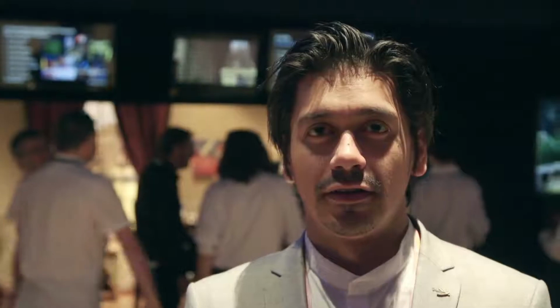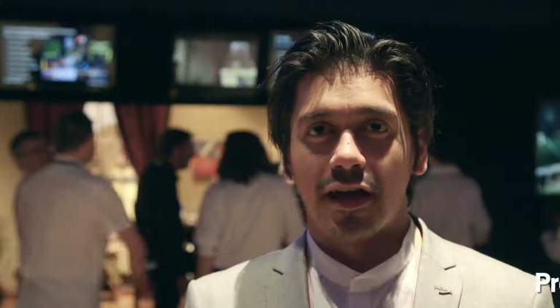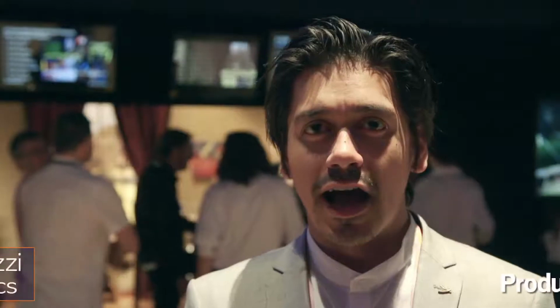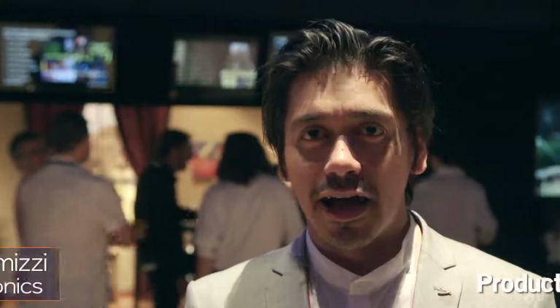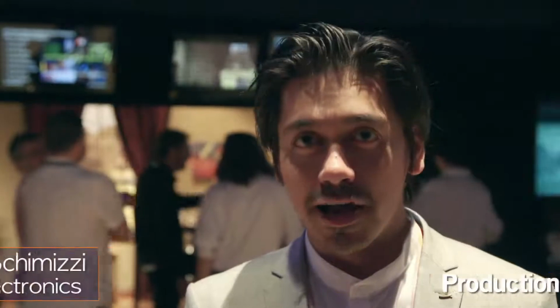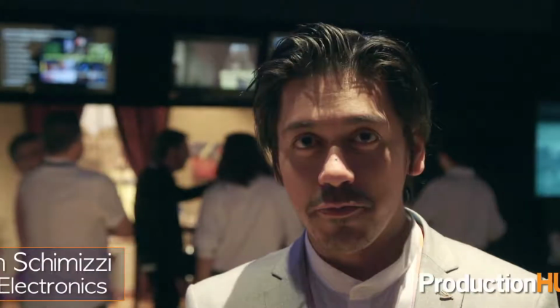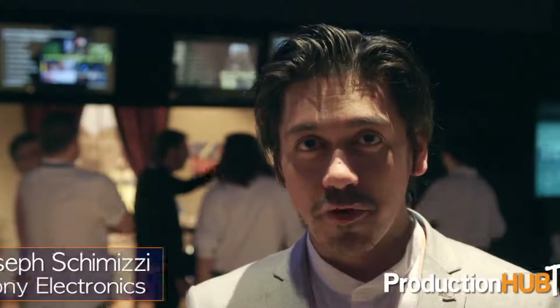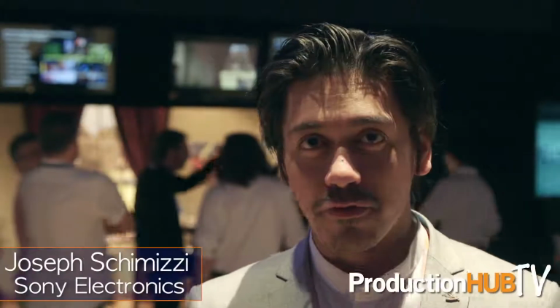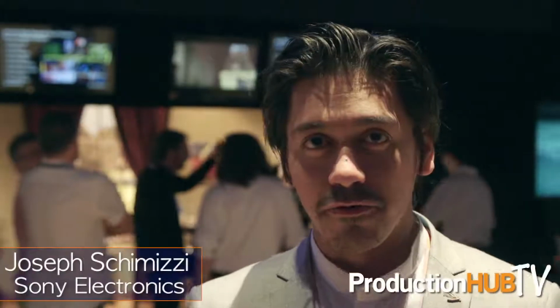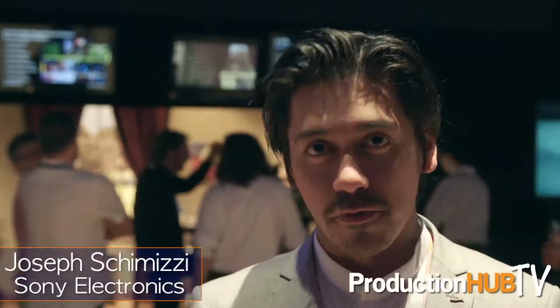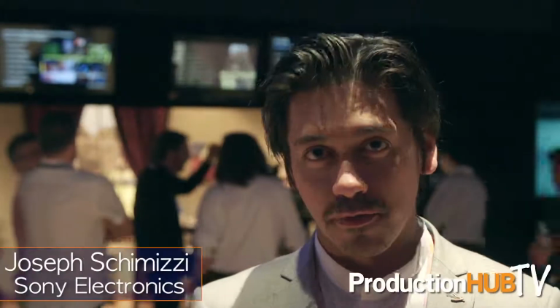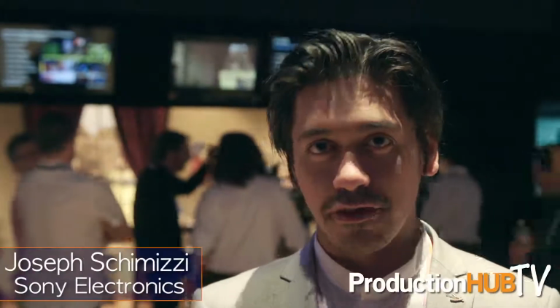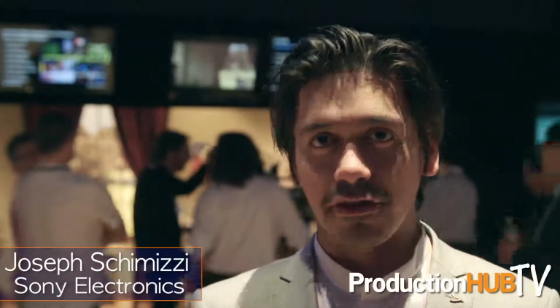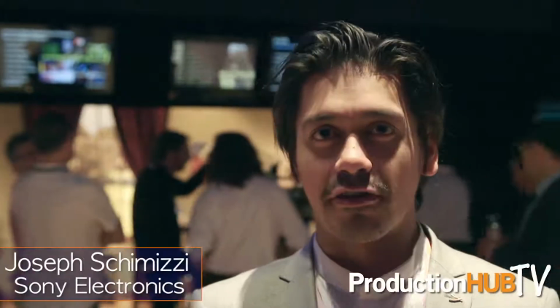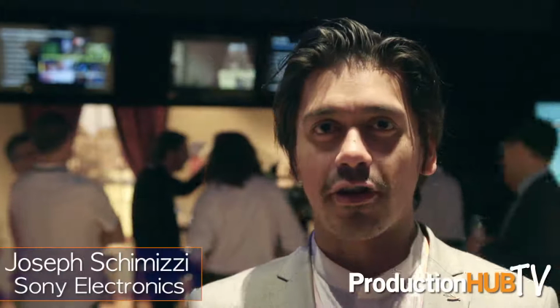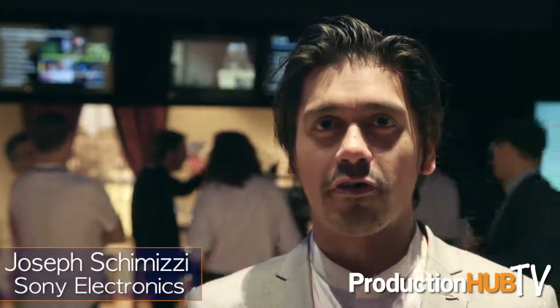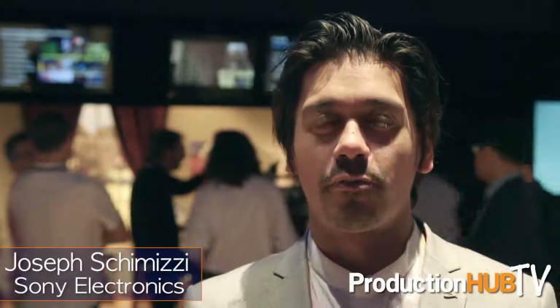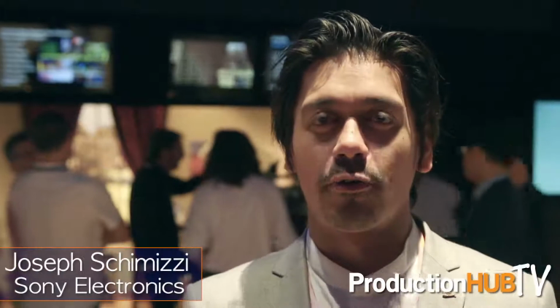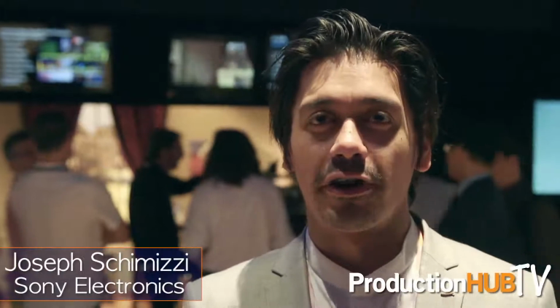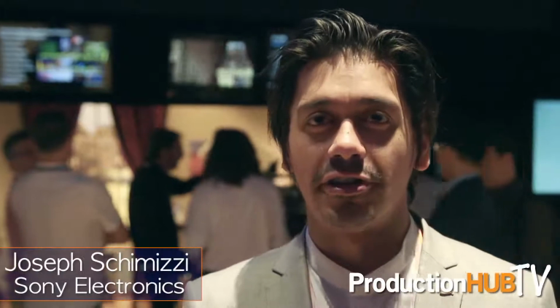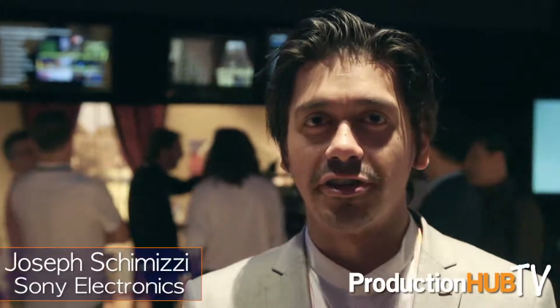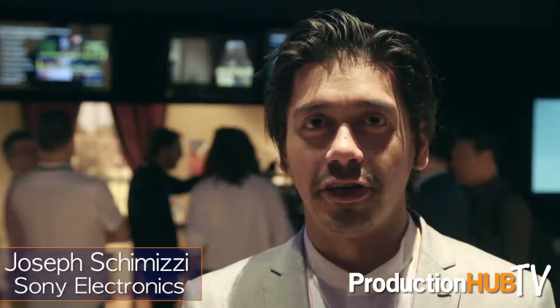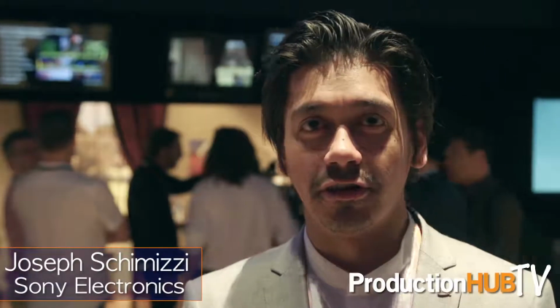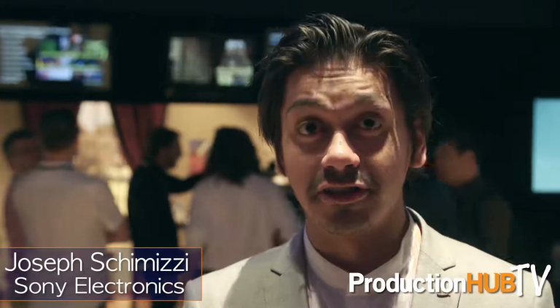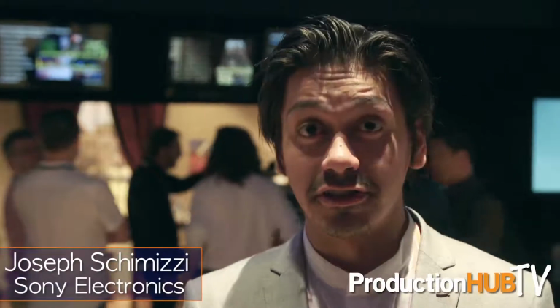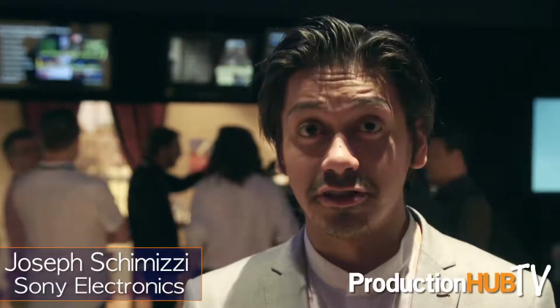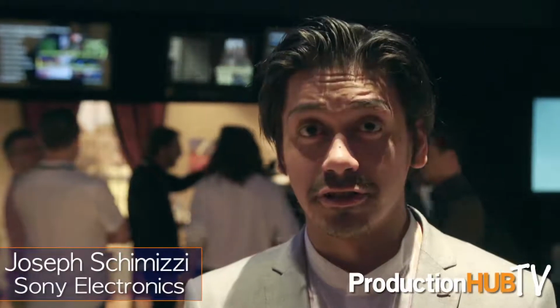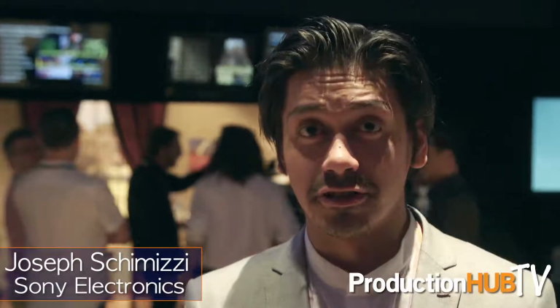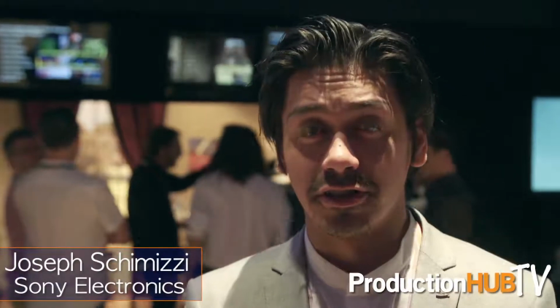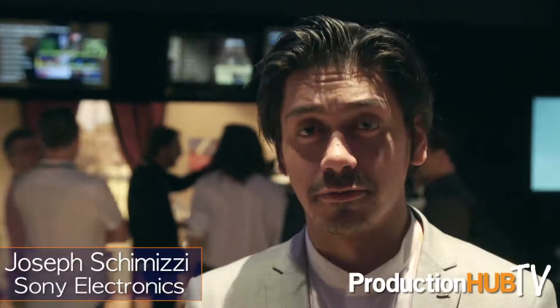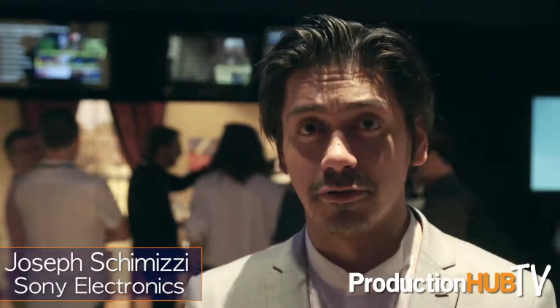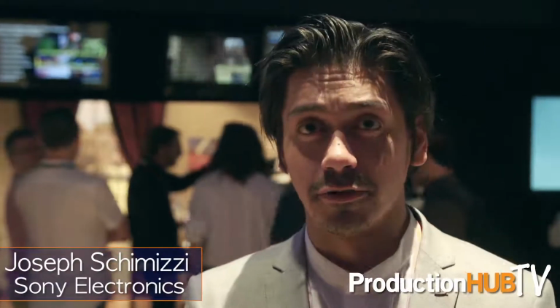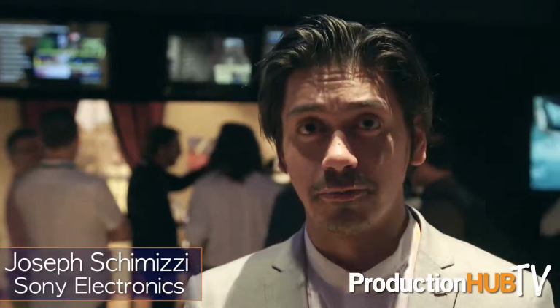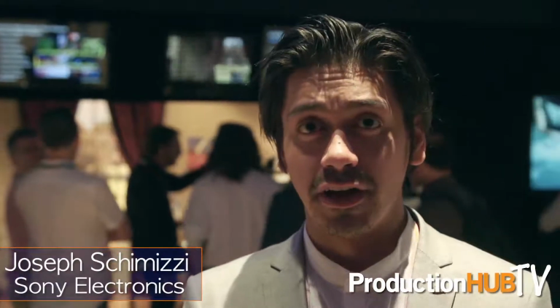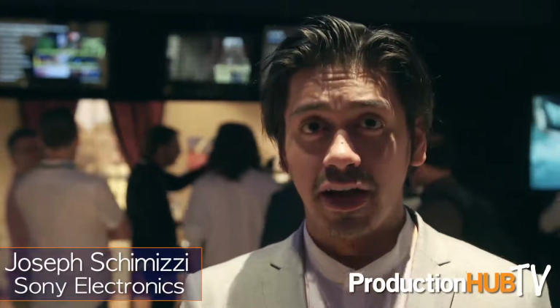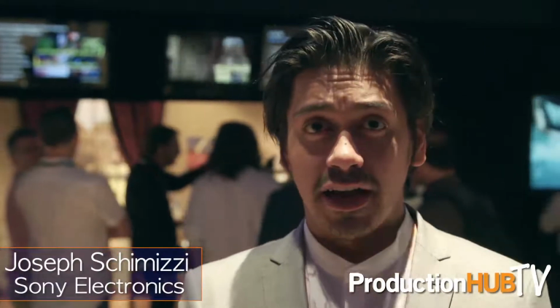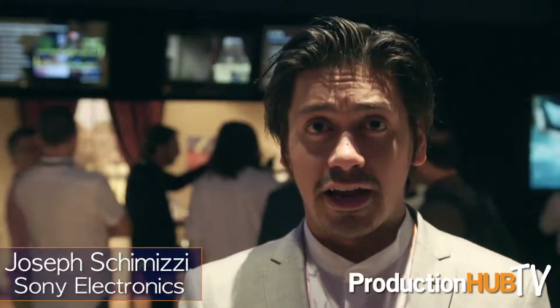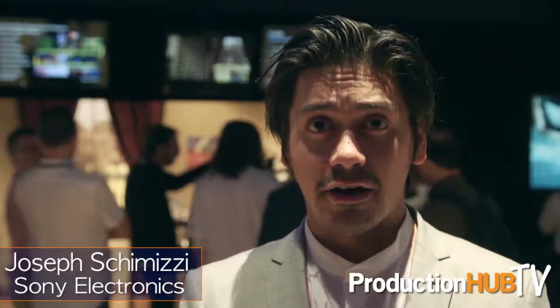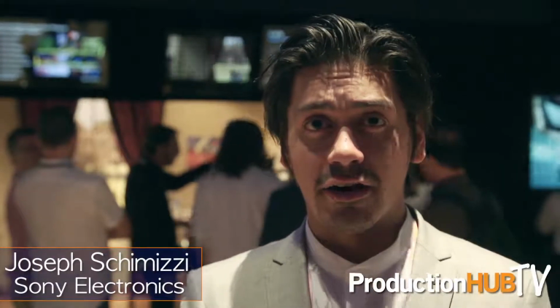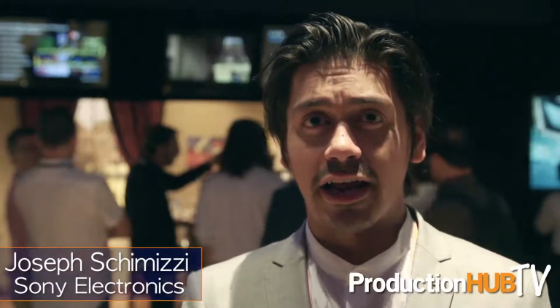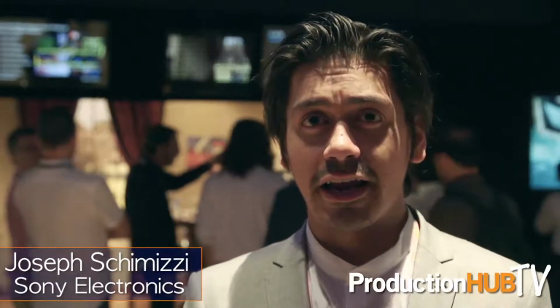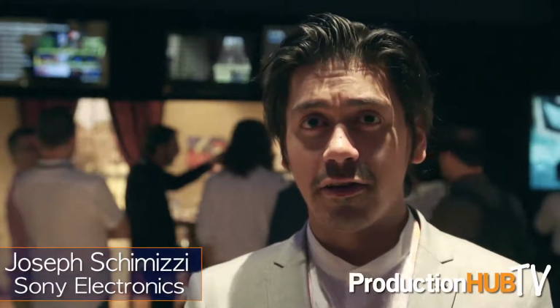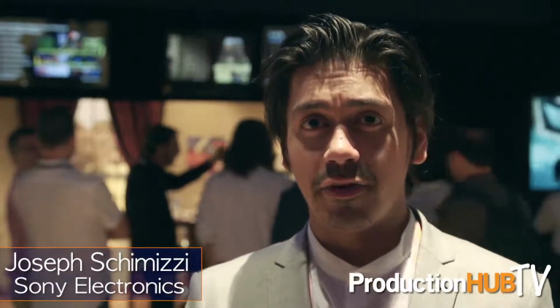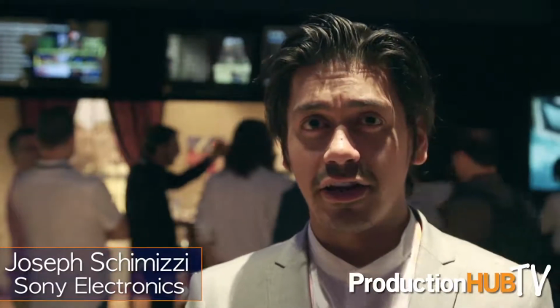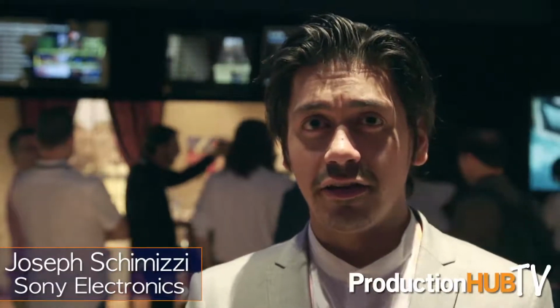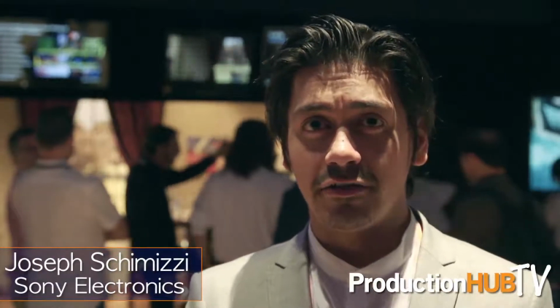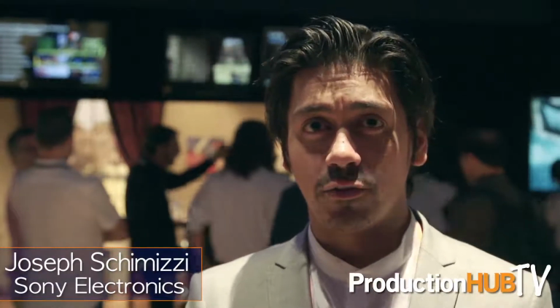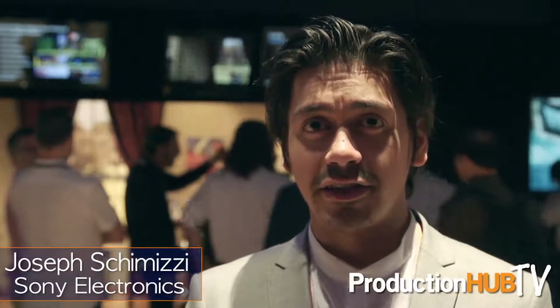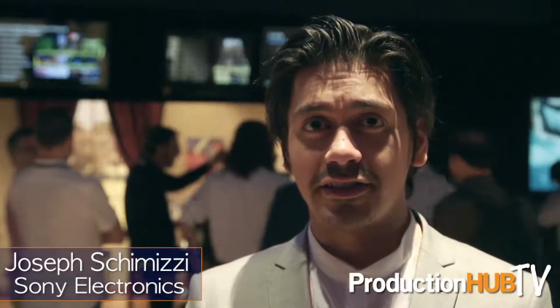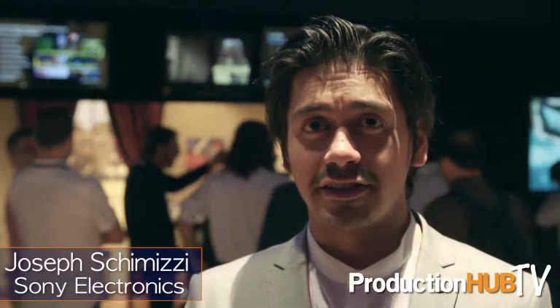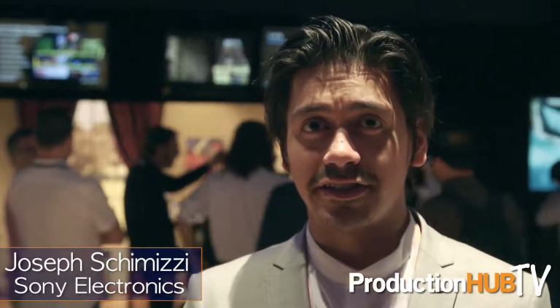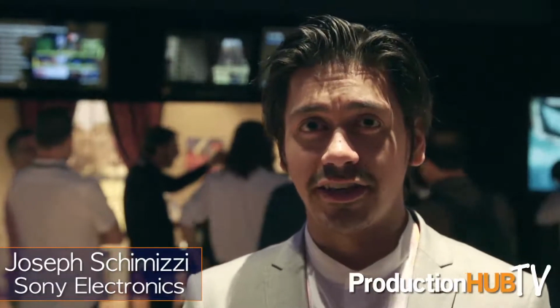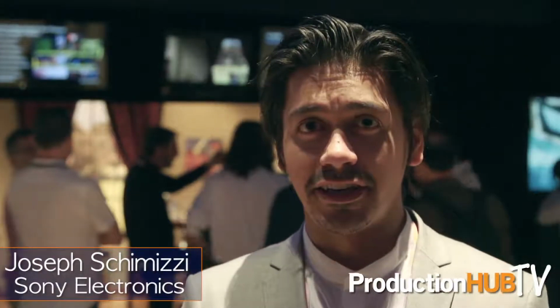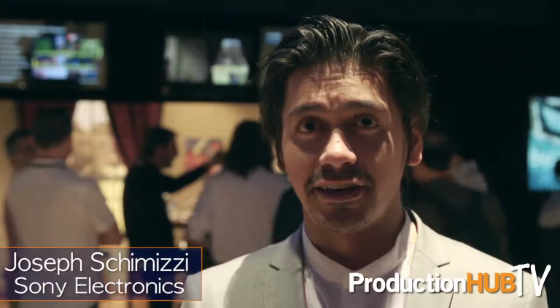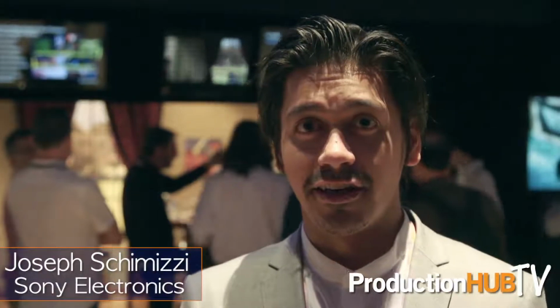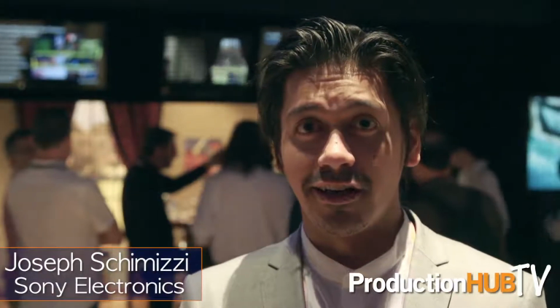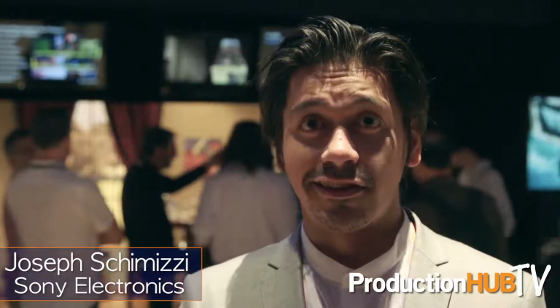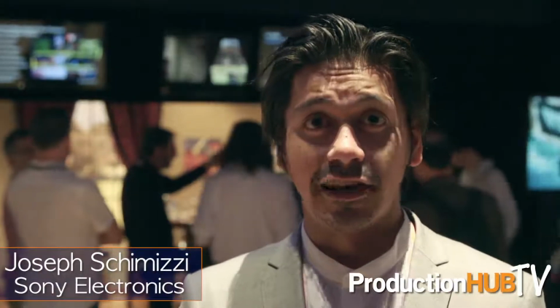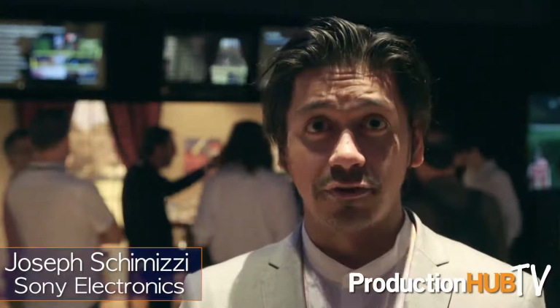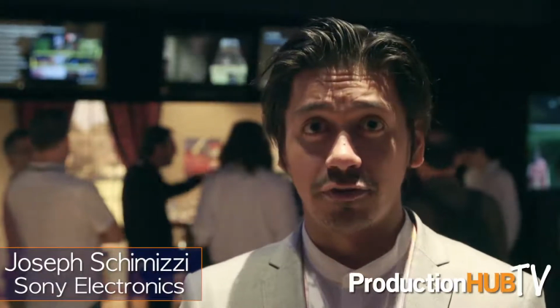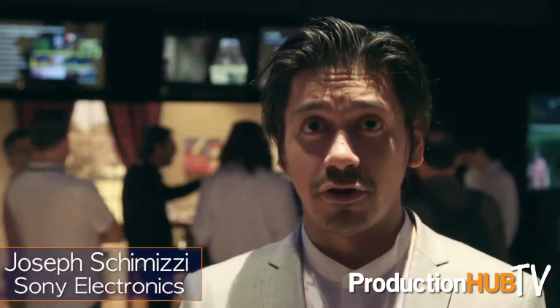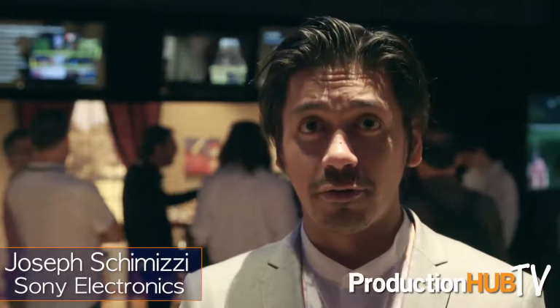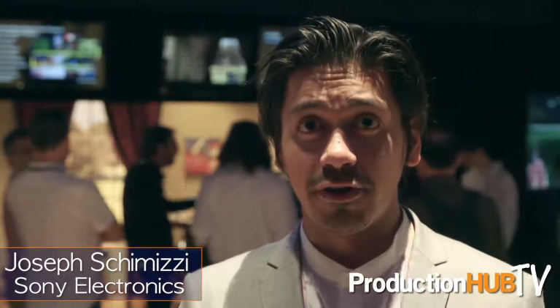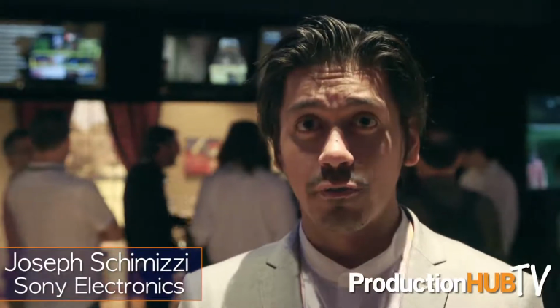Hi, I'm Joseph Shimizy, Sales Support Engineer in the Digital Cinema Group here at NAB 2016. Thanks for joining me.